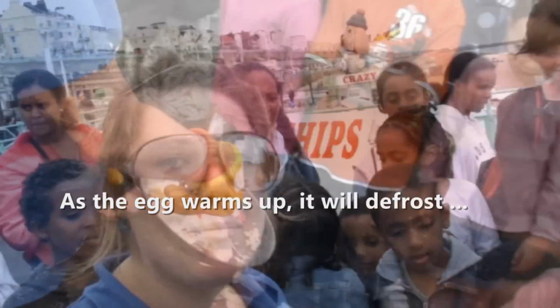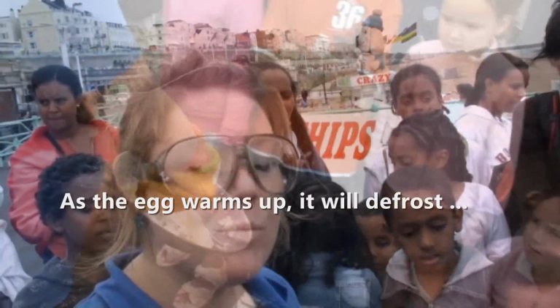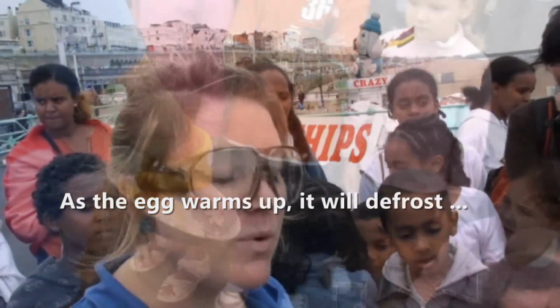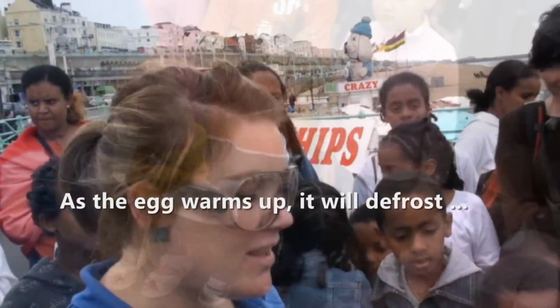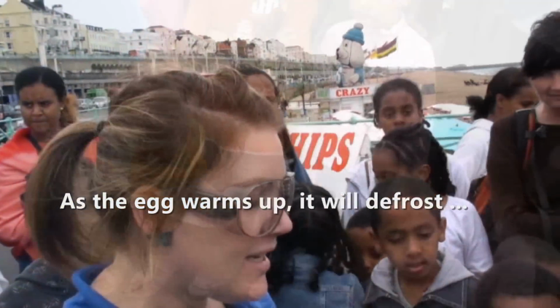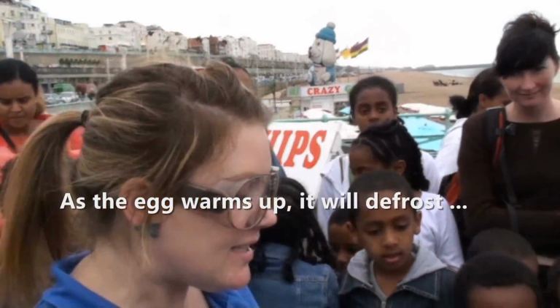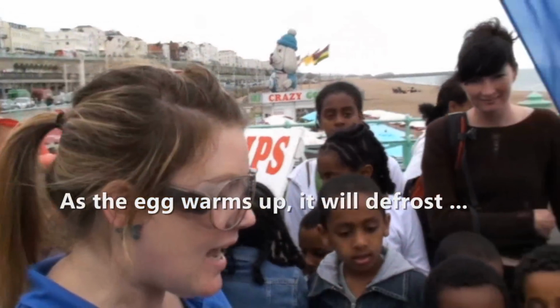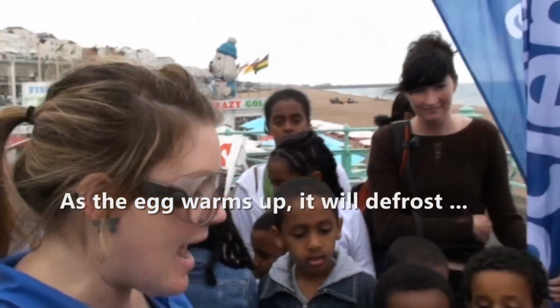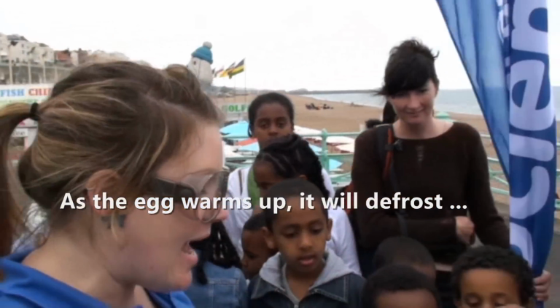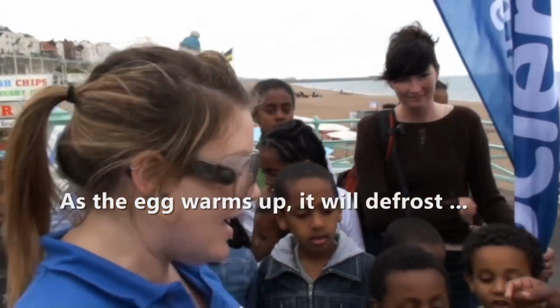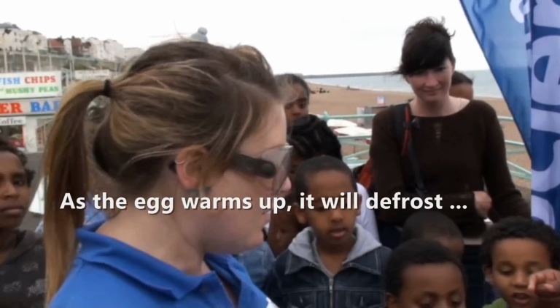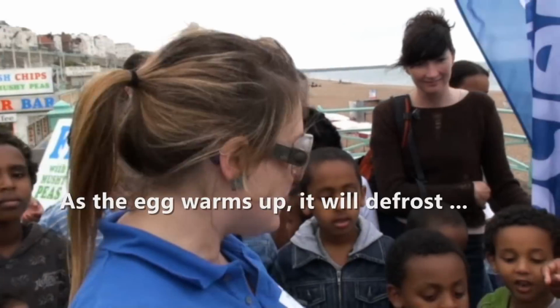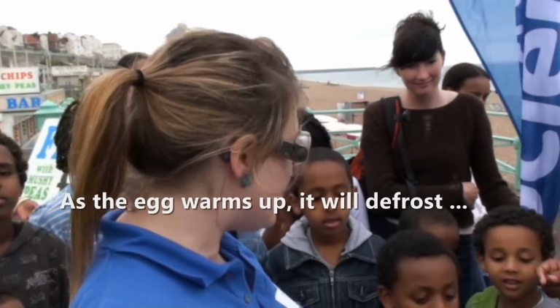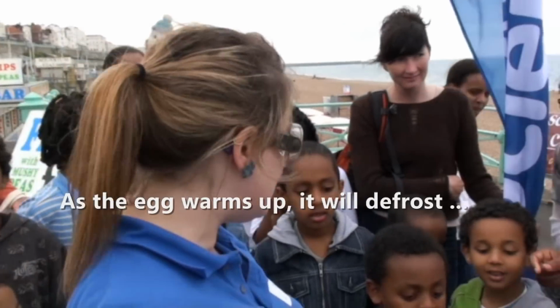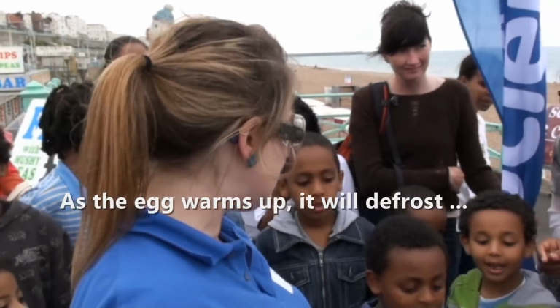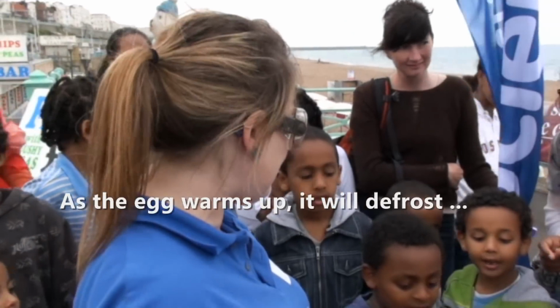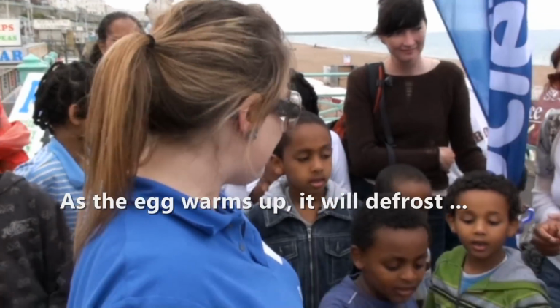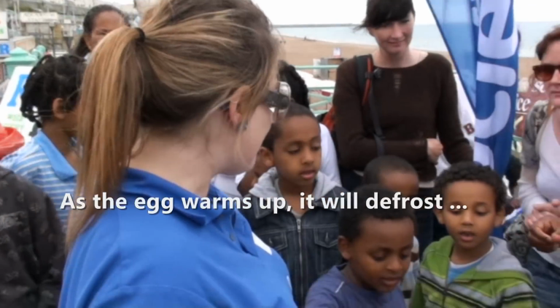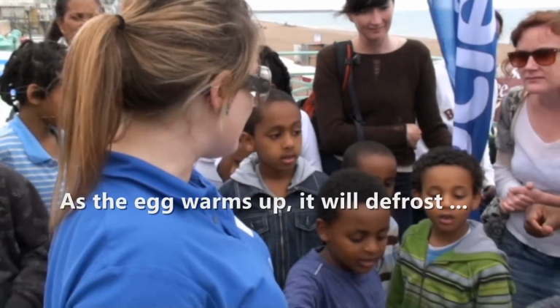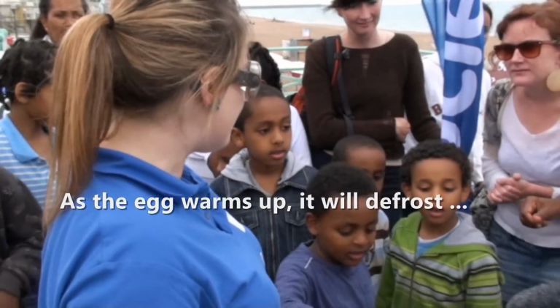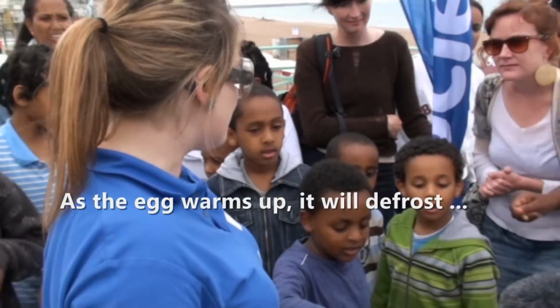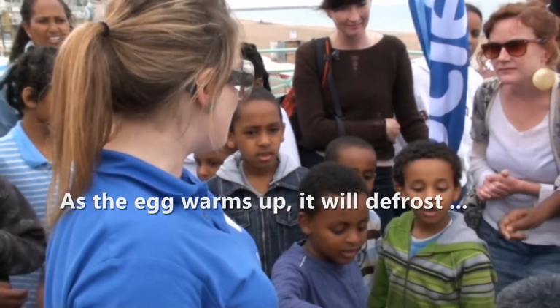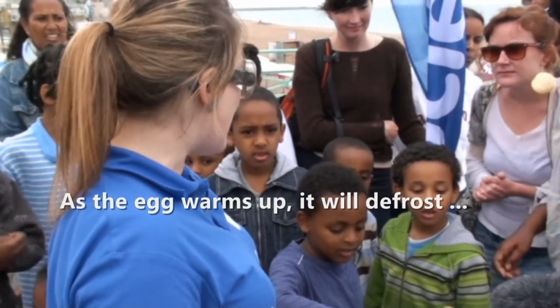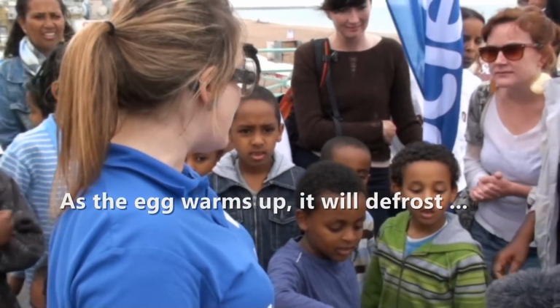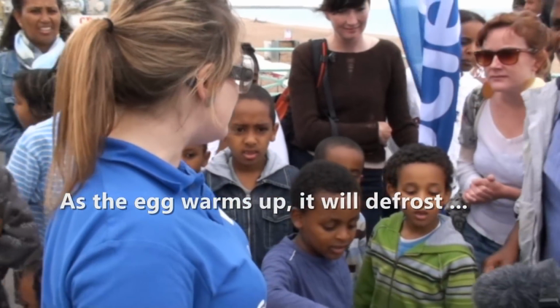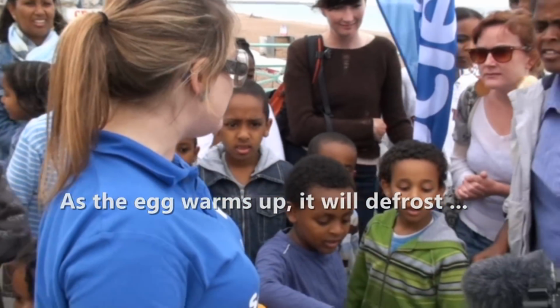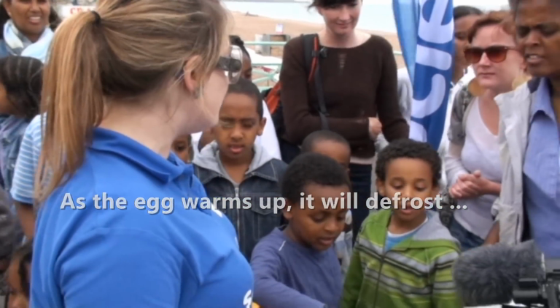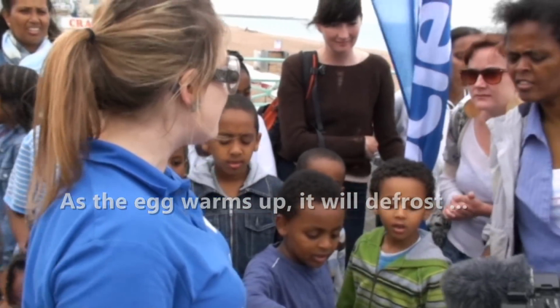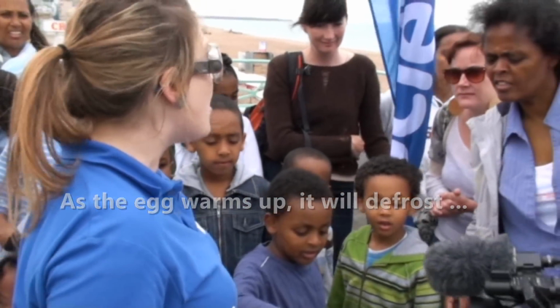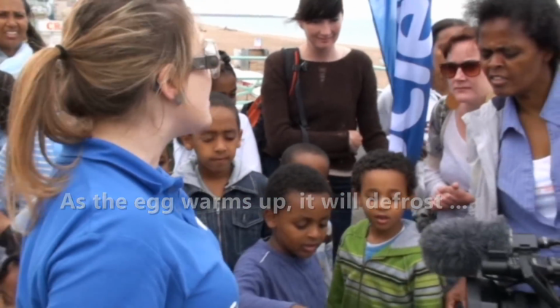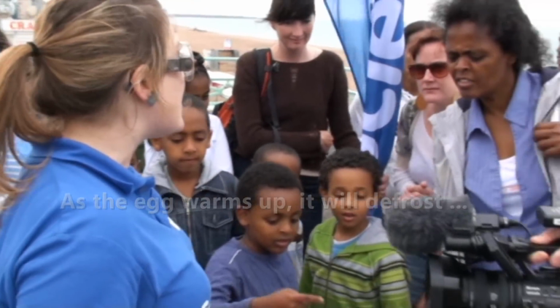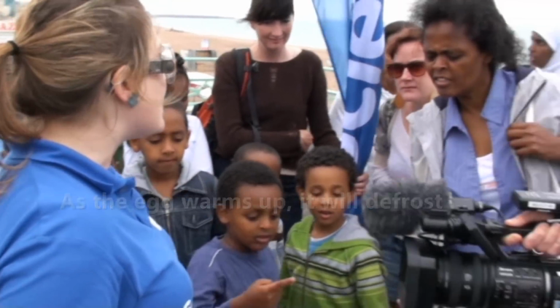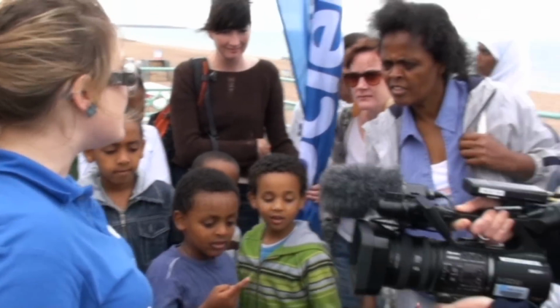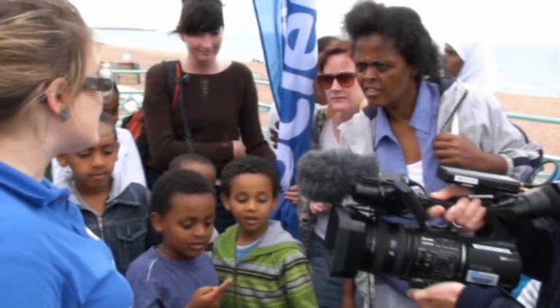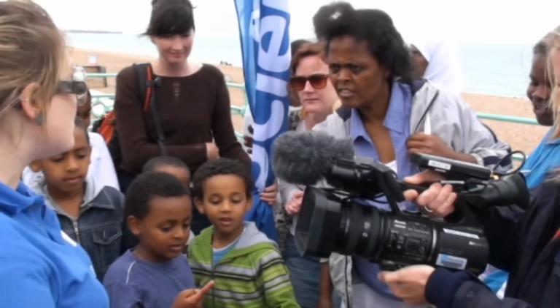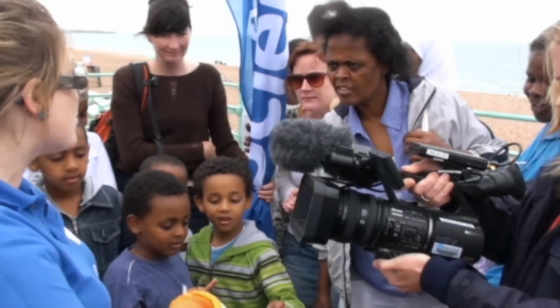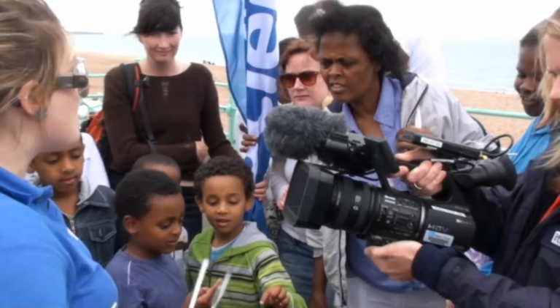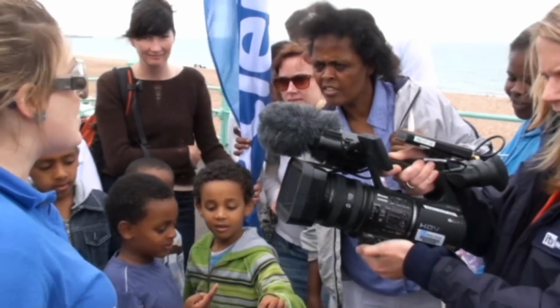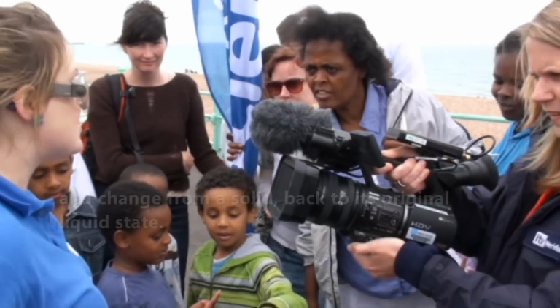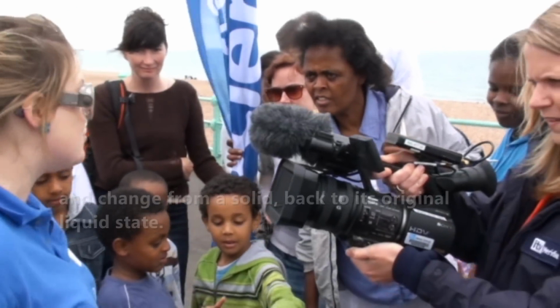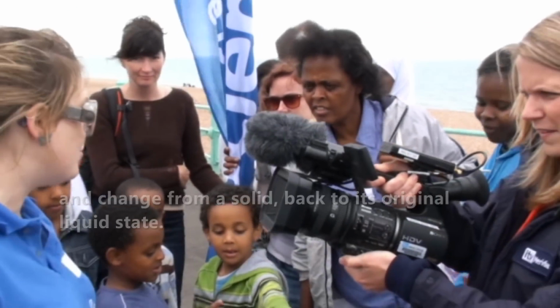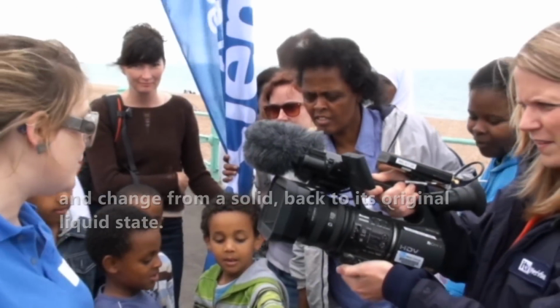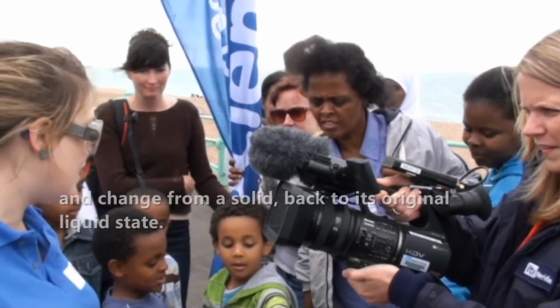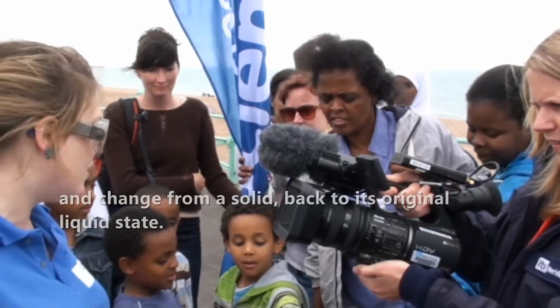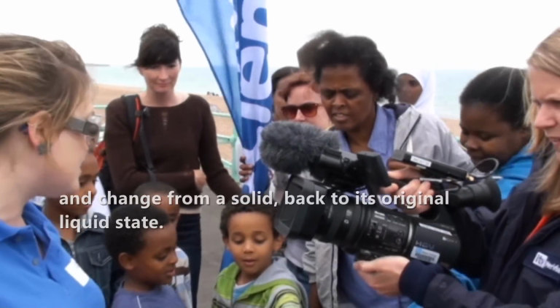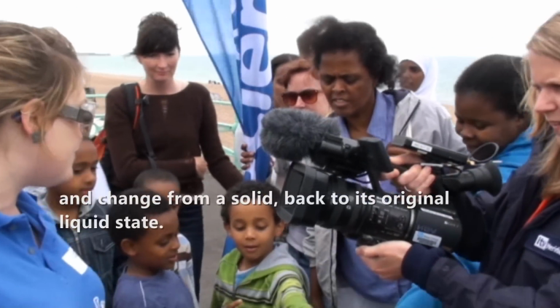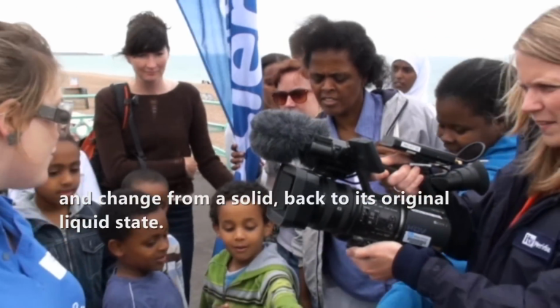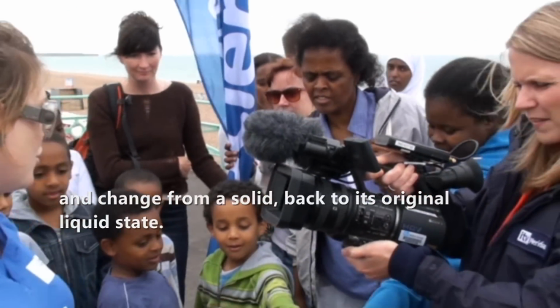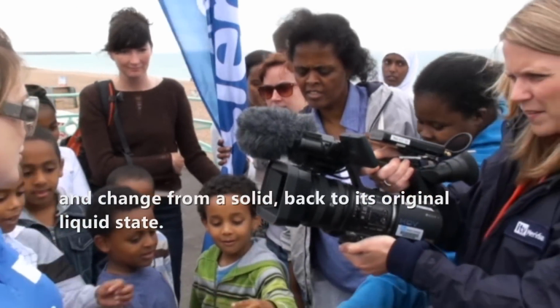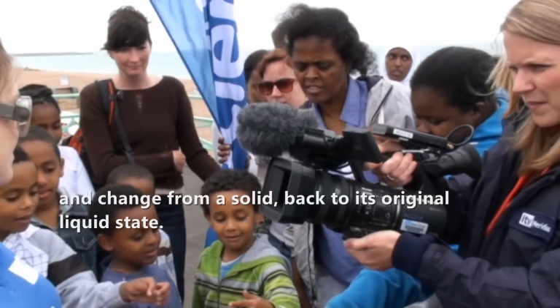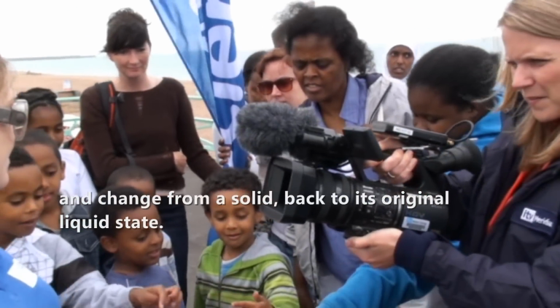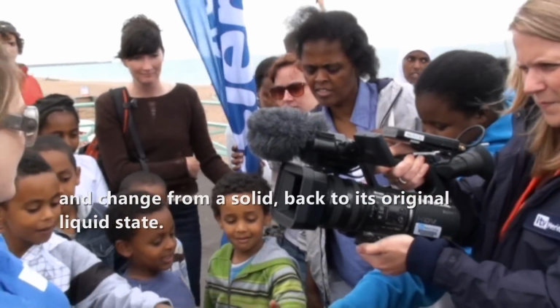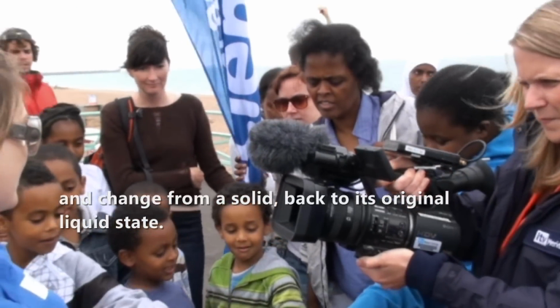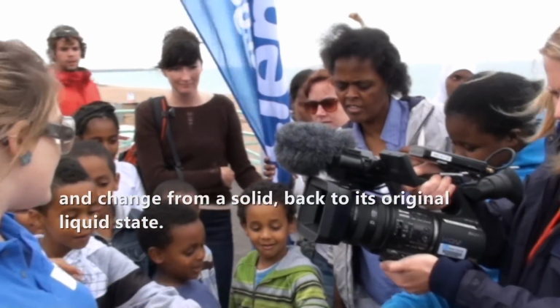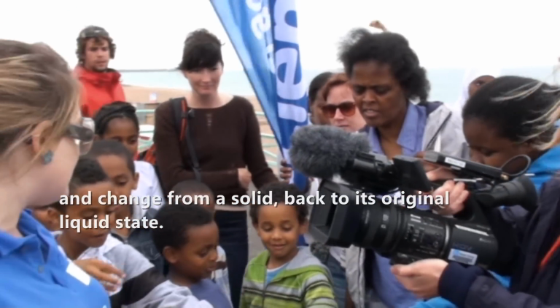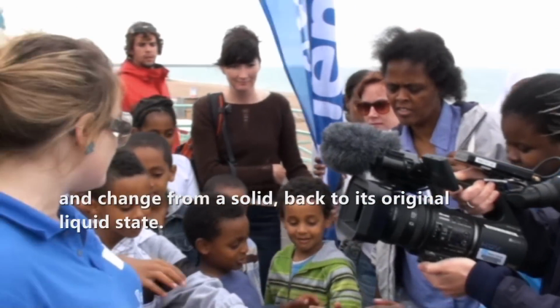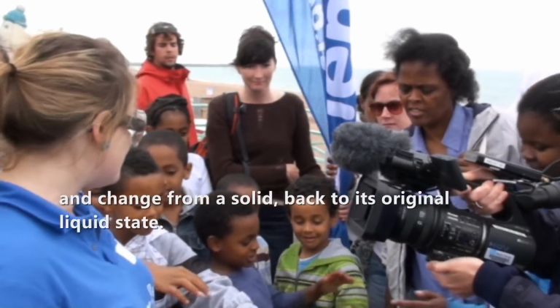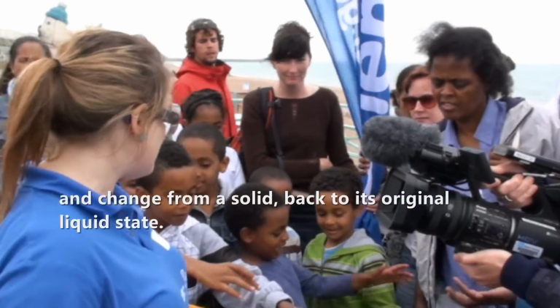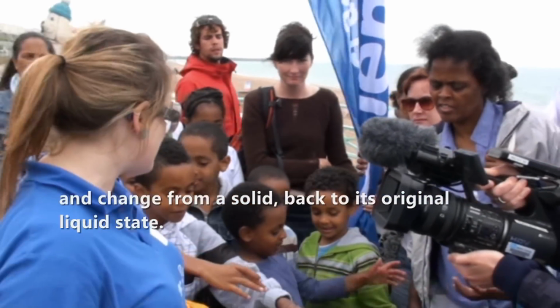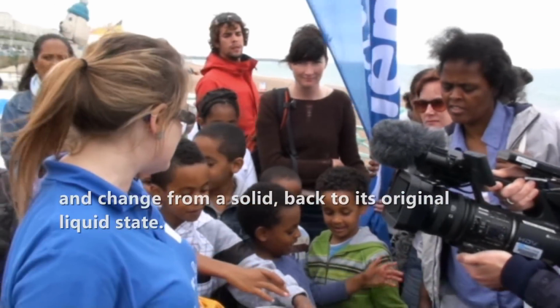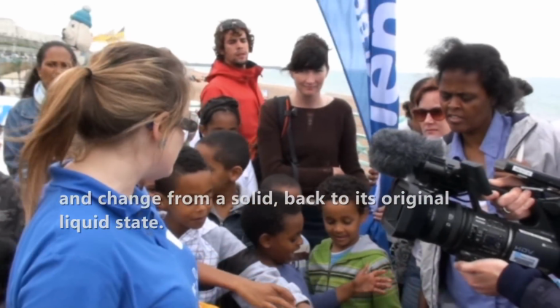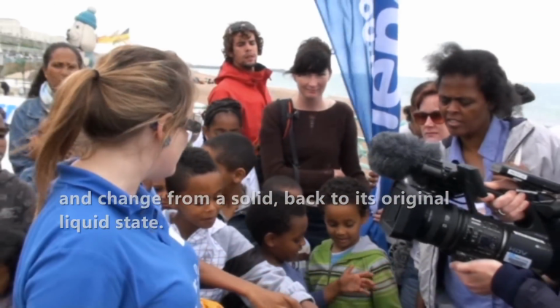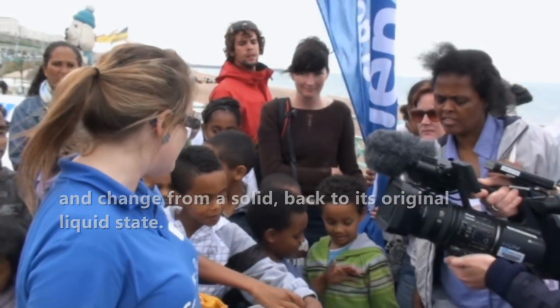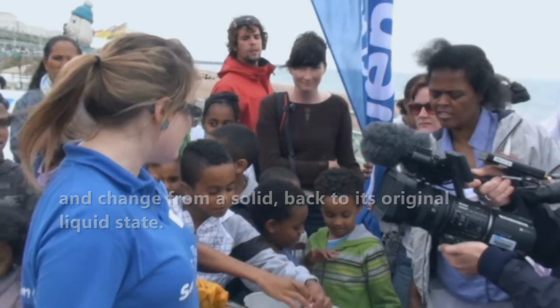What will happen with this egg, which is different from when you fry an egg, is that it'll defrost — by the end it'll go back to how it was.